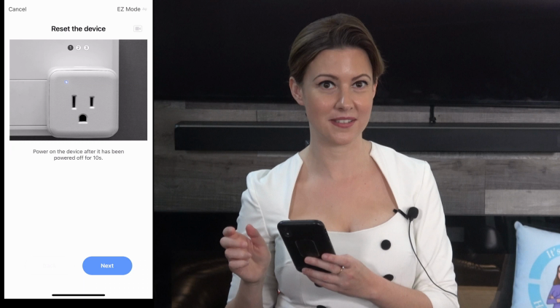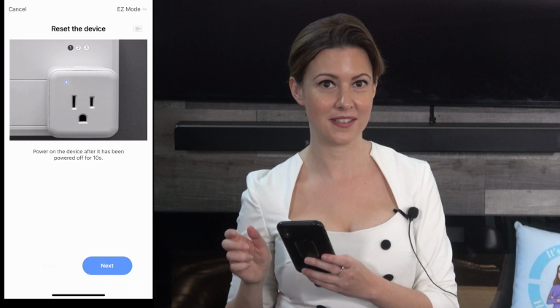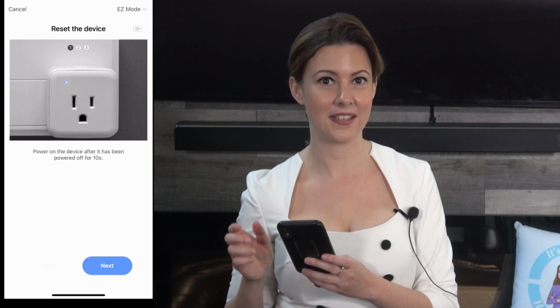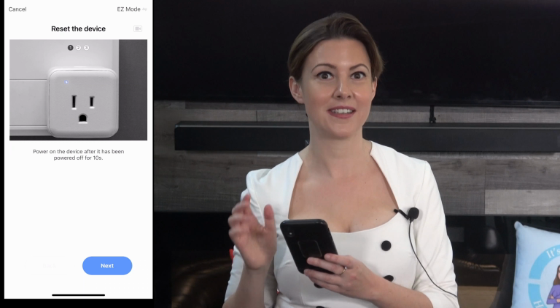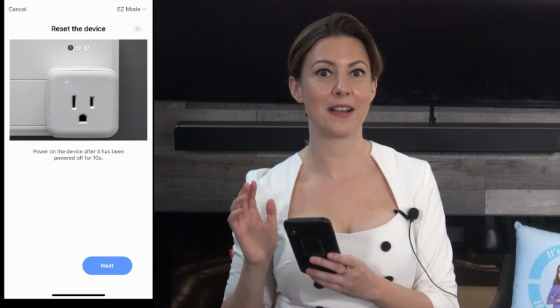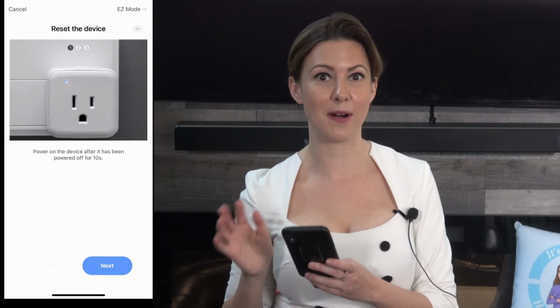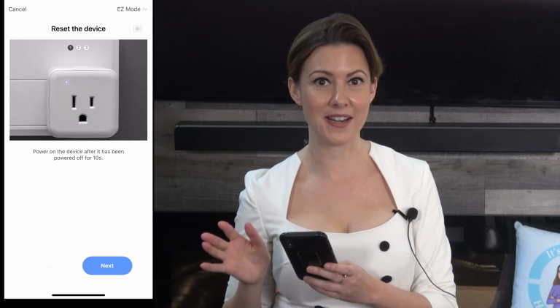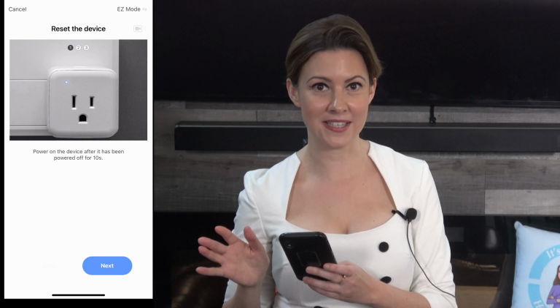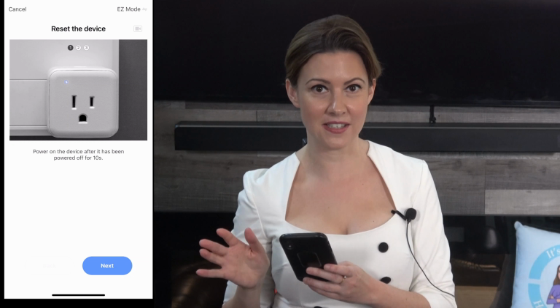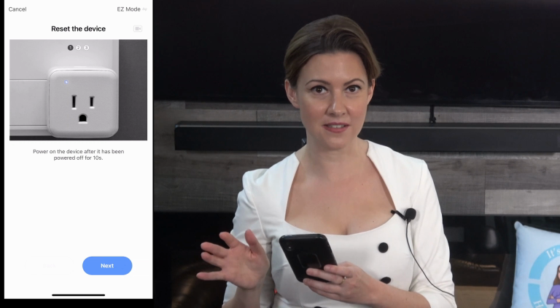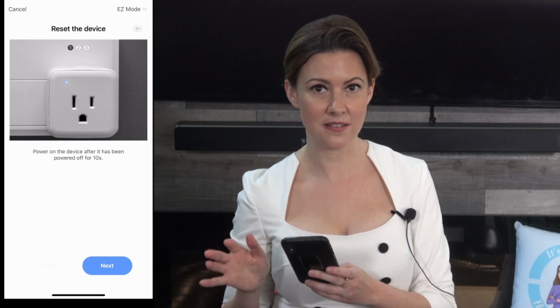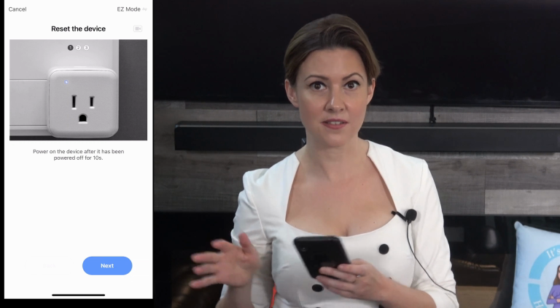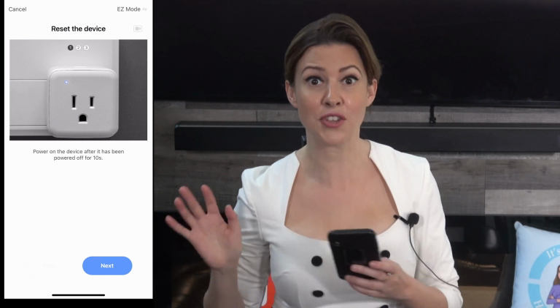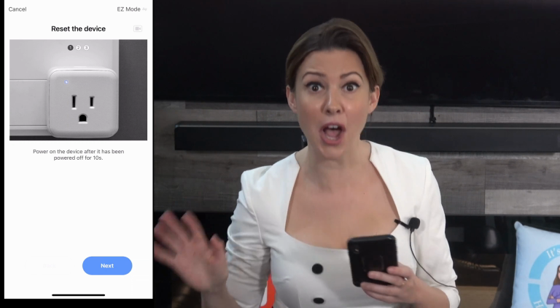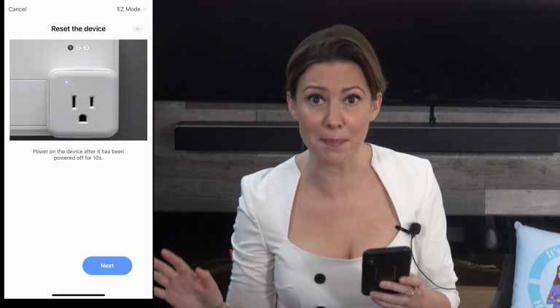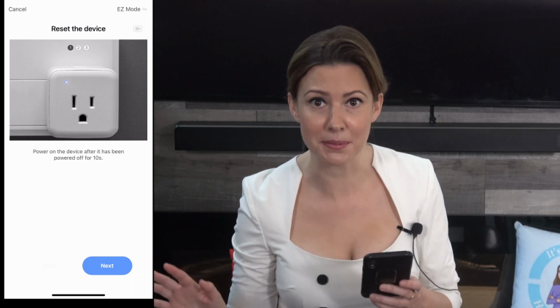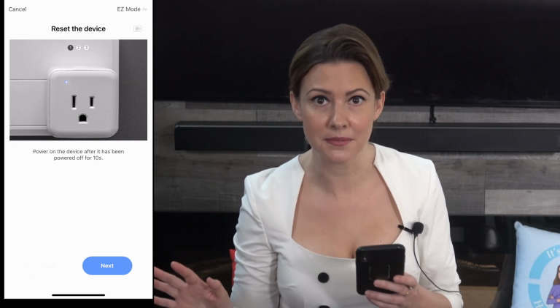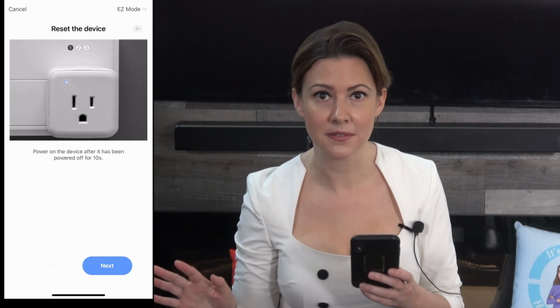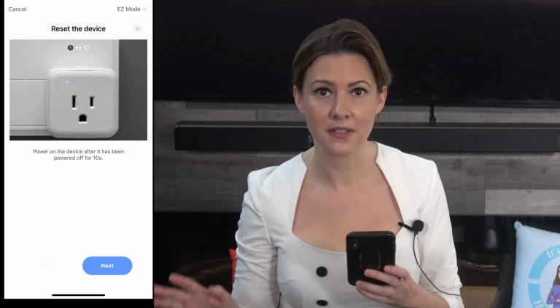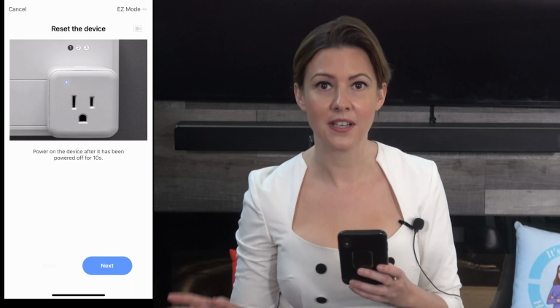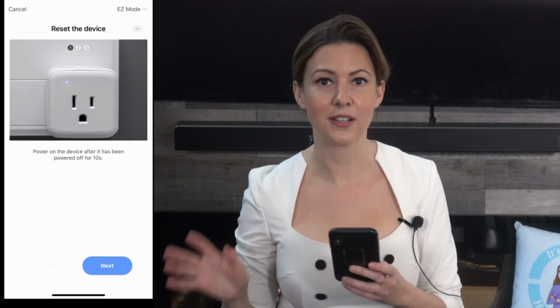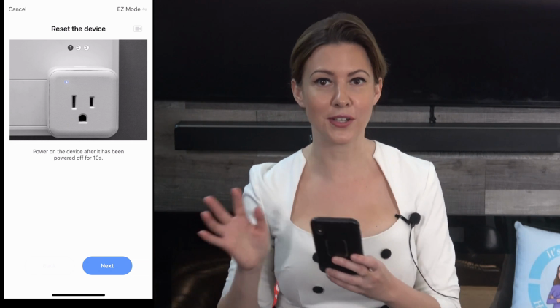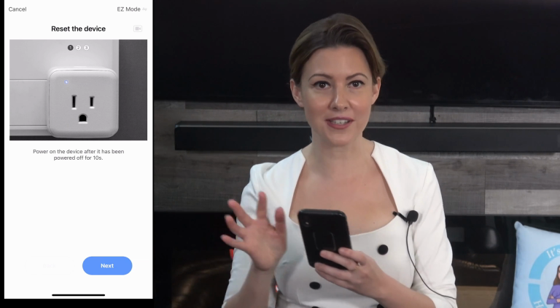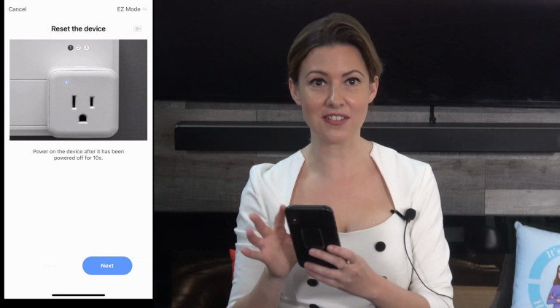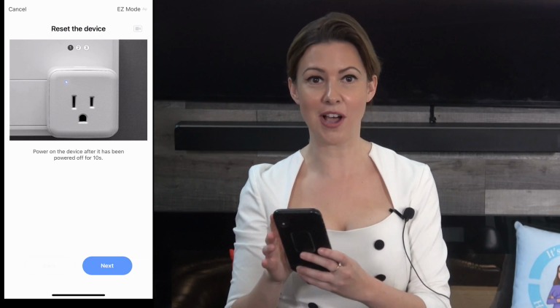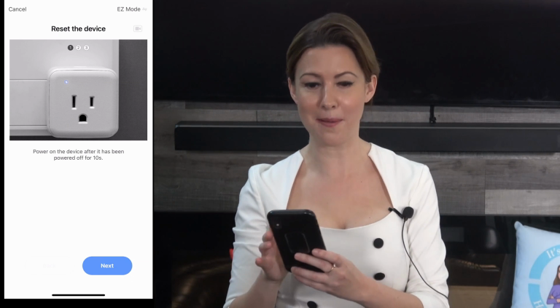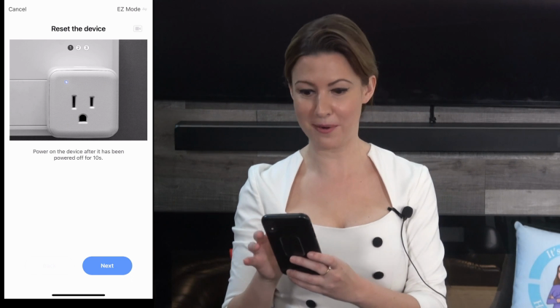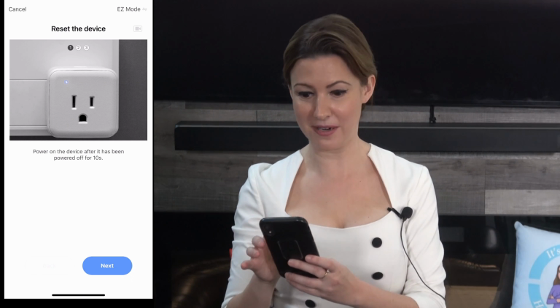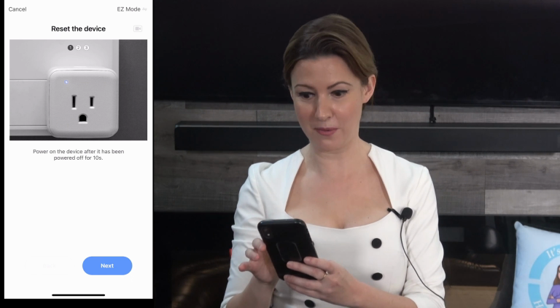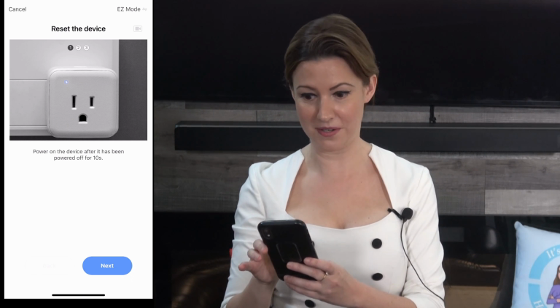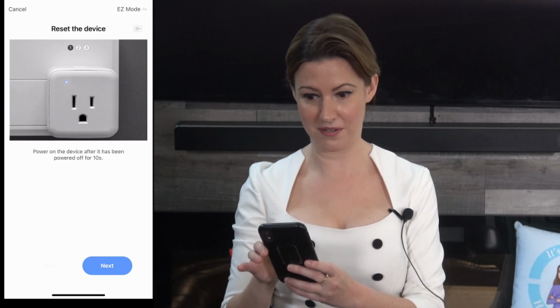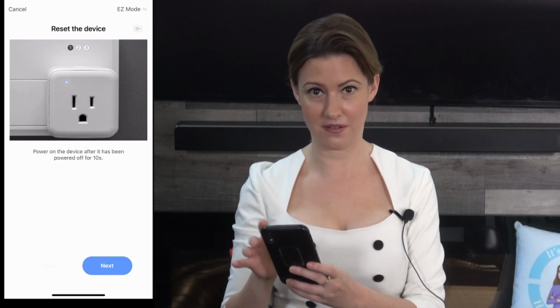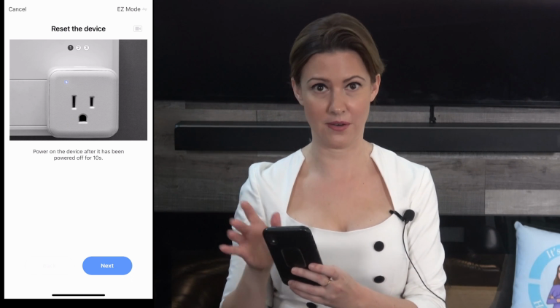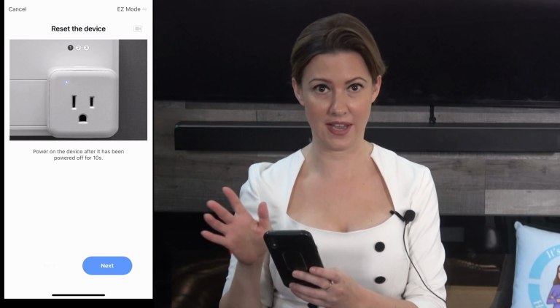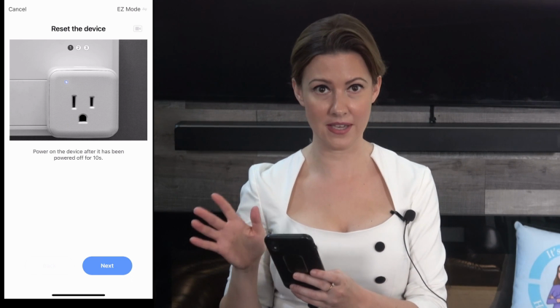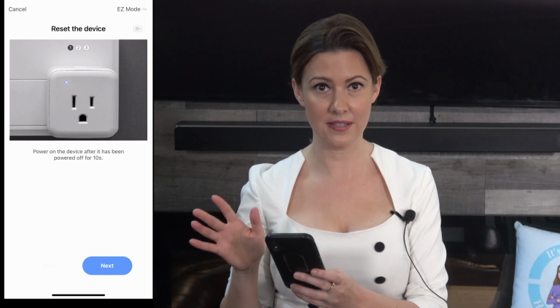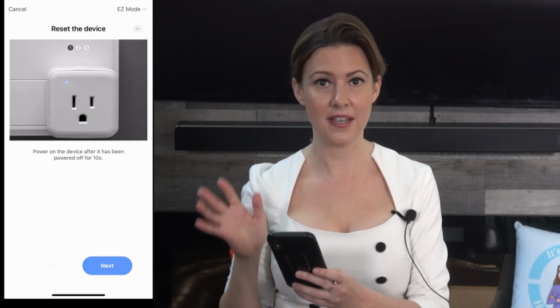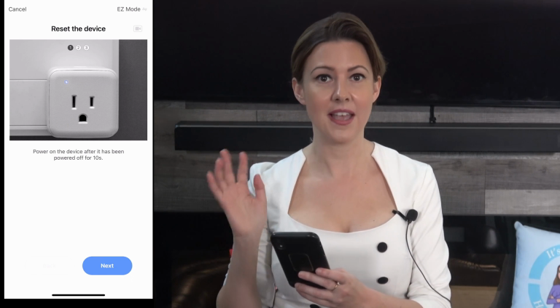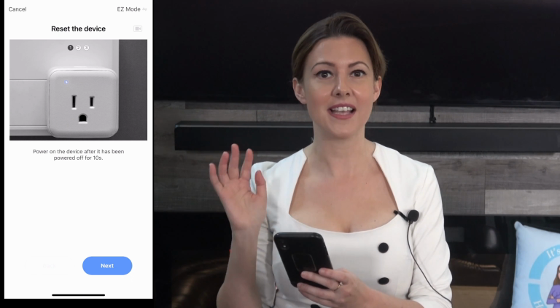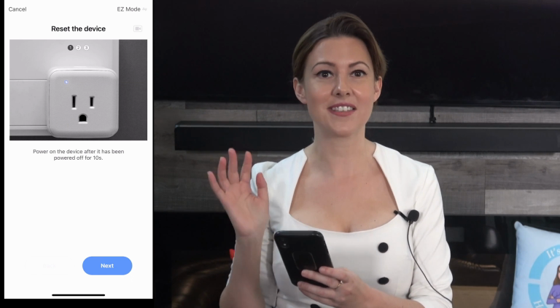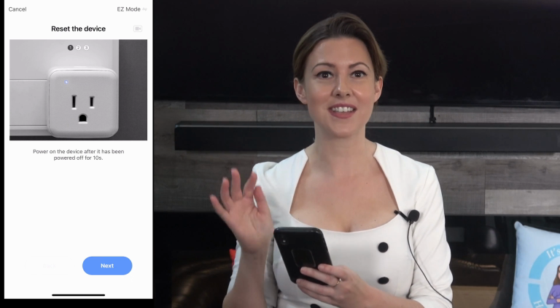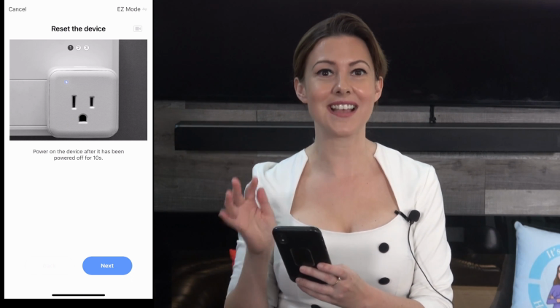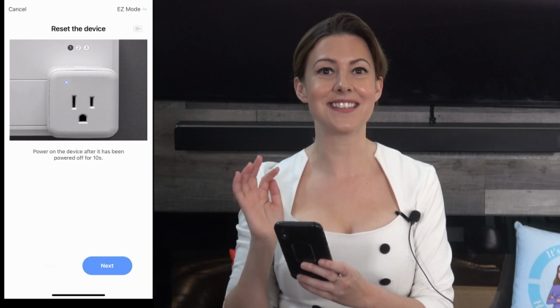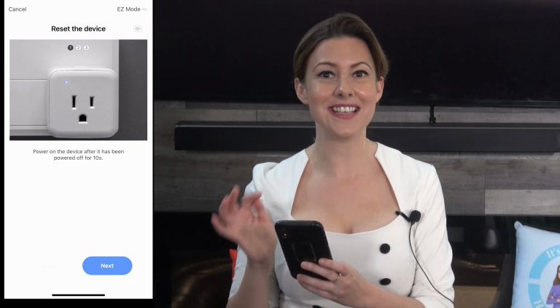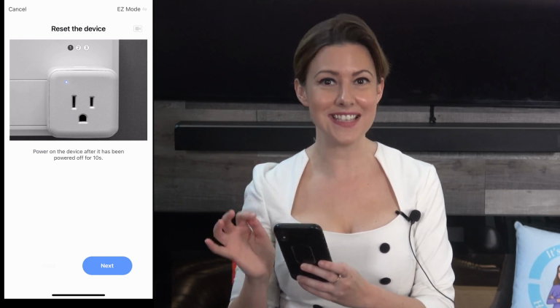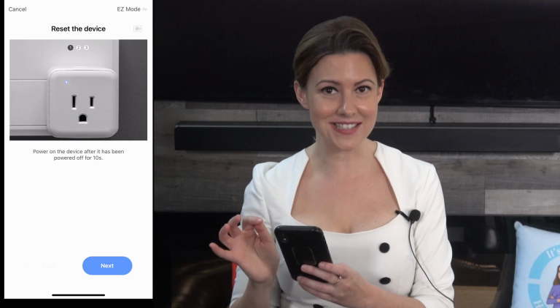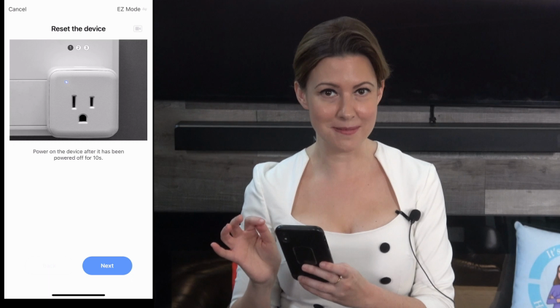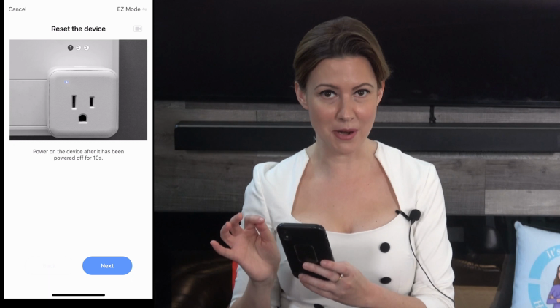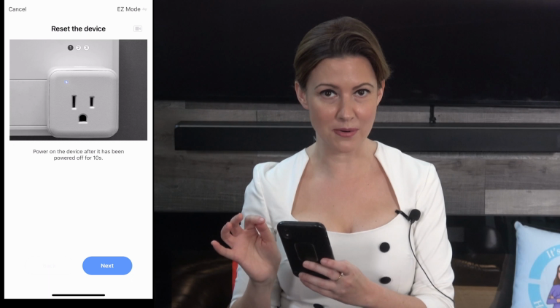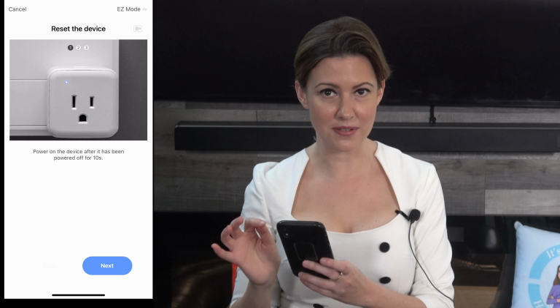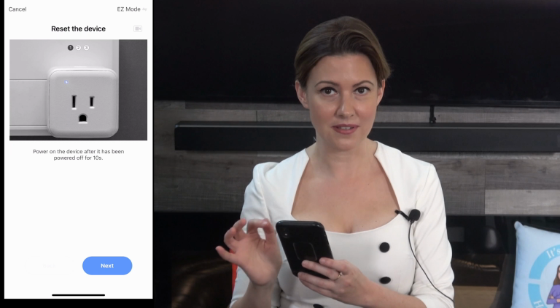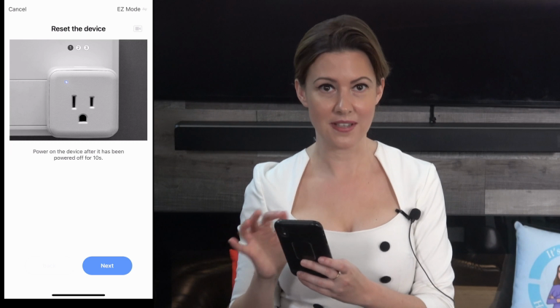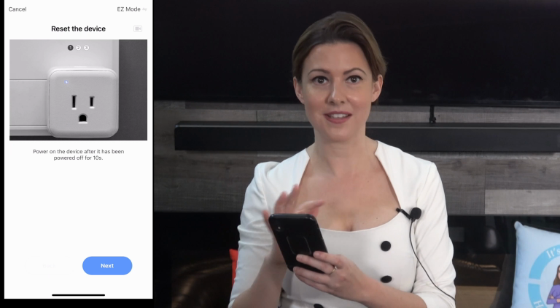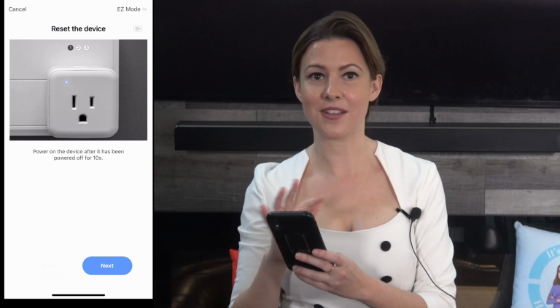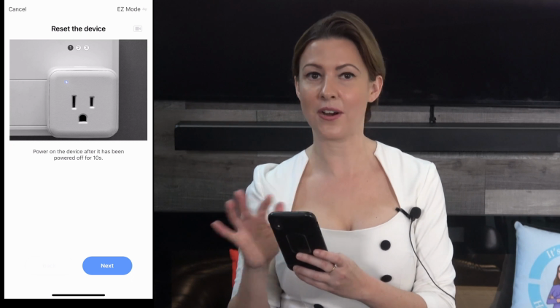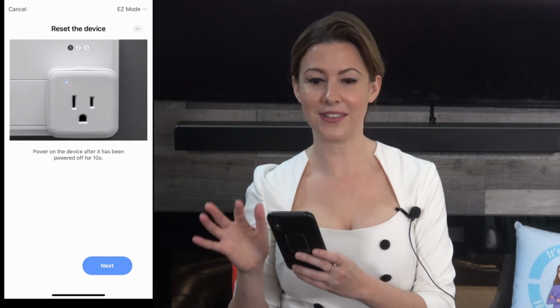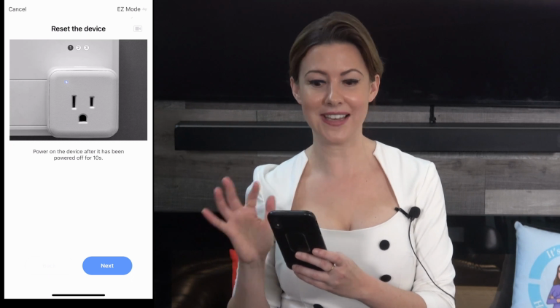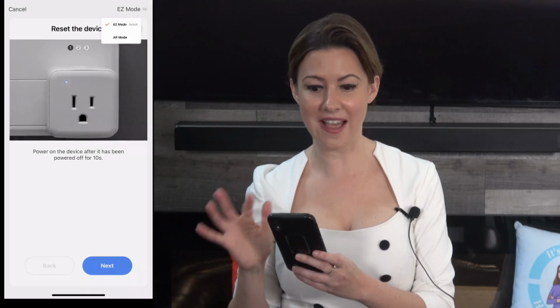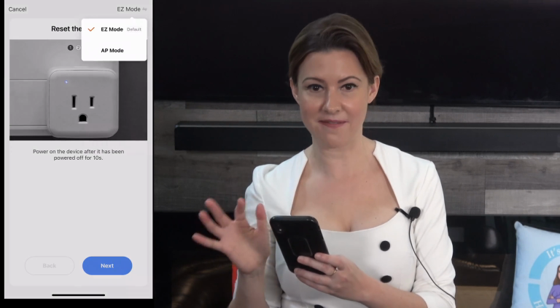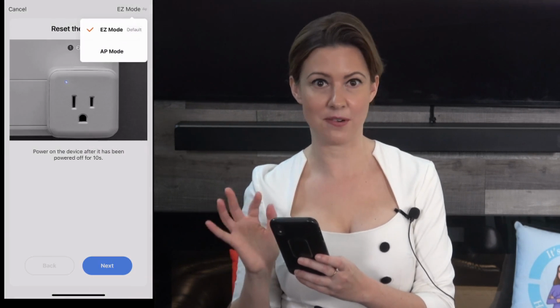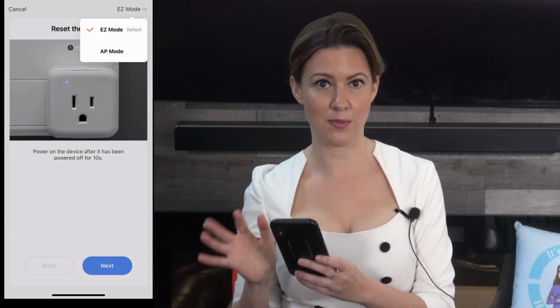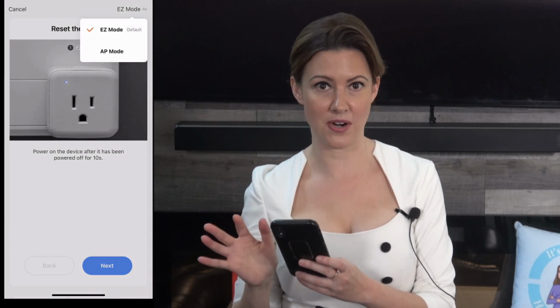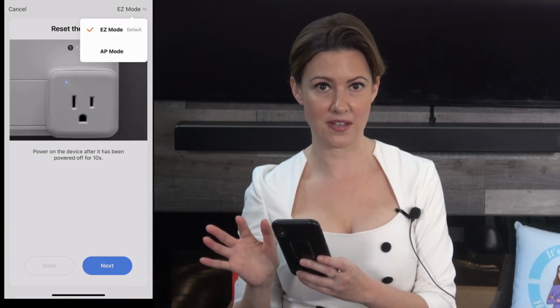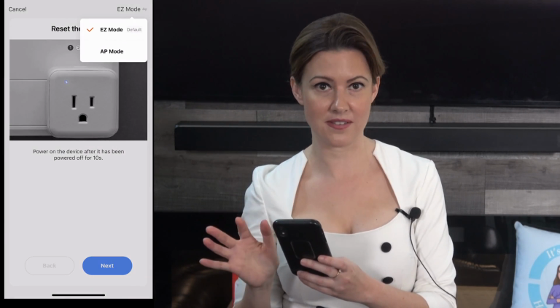Now right here, stop! Look in the top right corner, okay? It says easy mode. This hardly ever works.